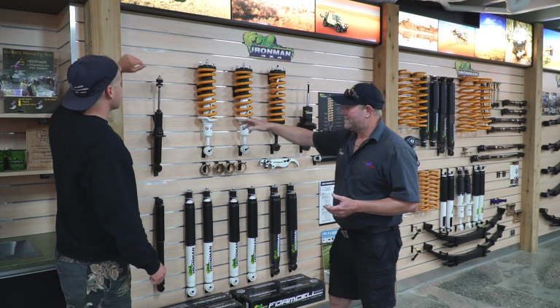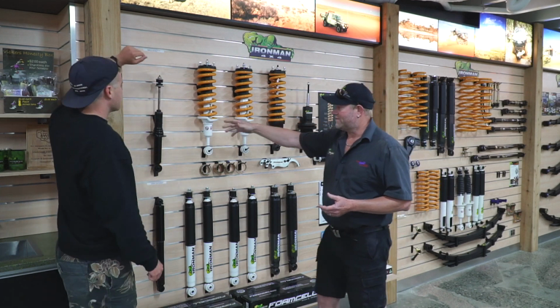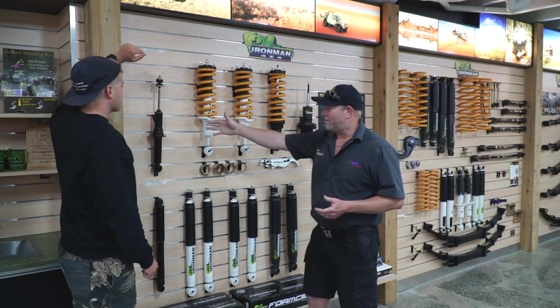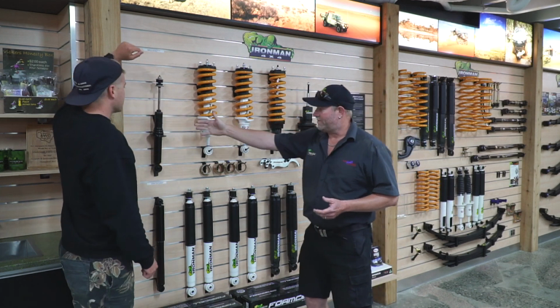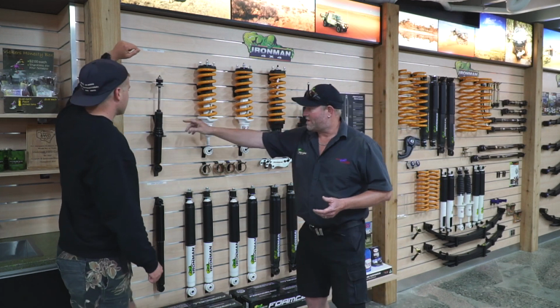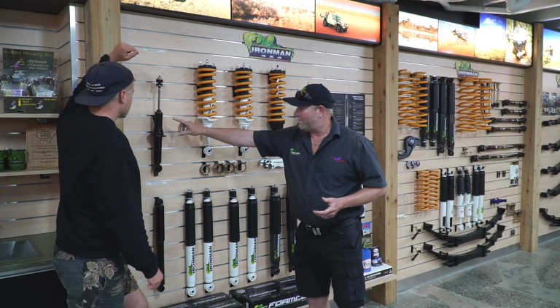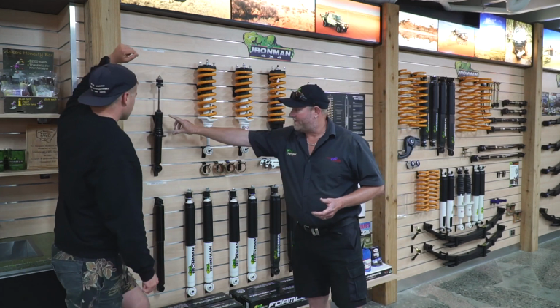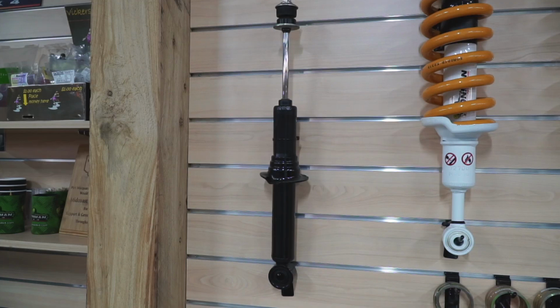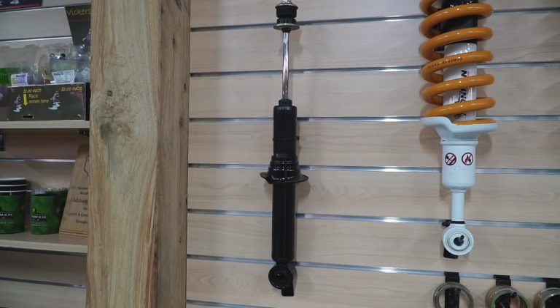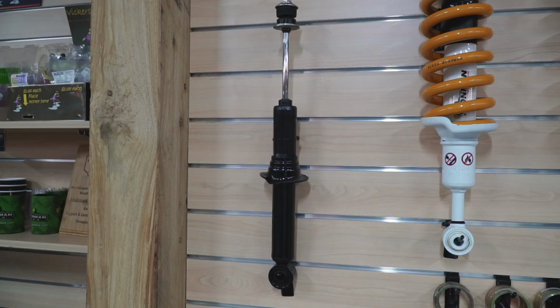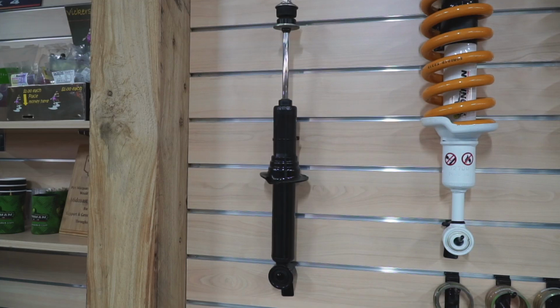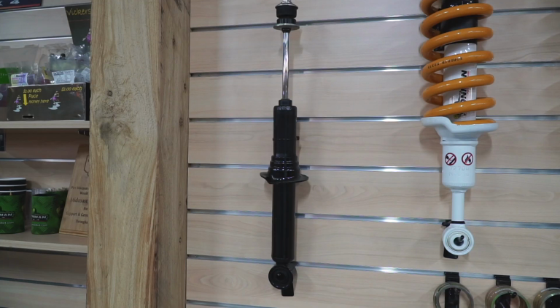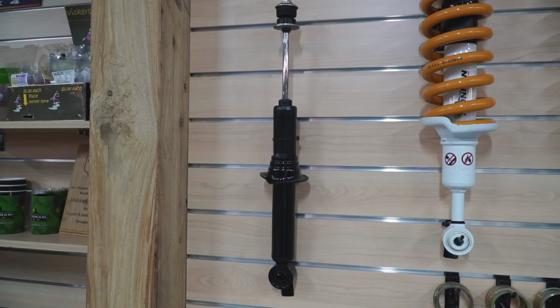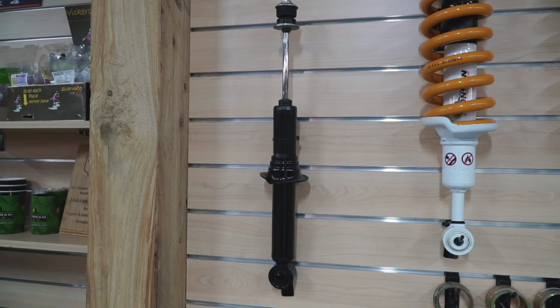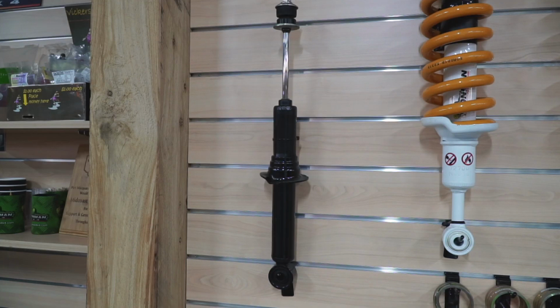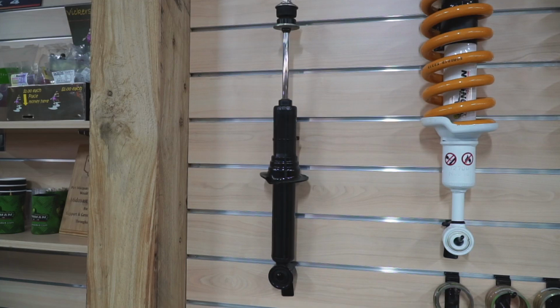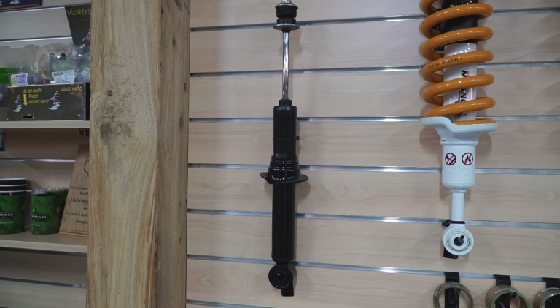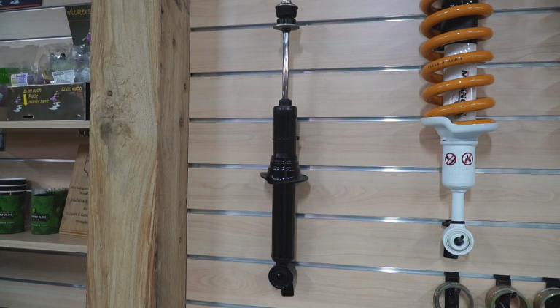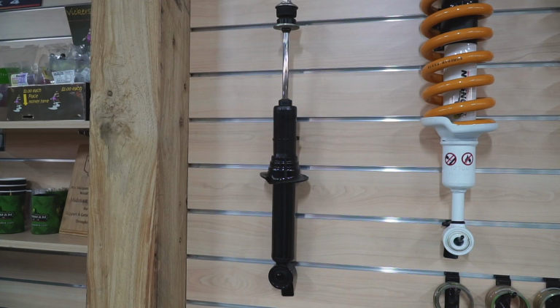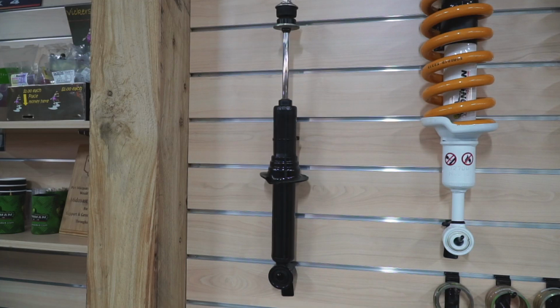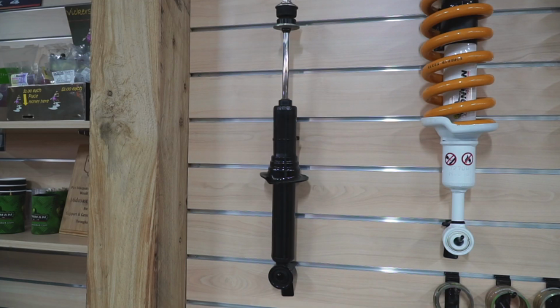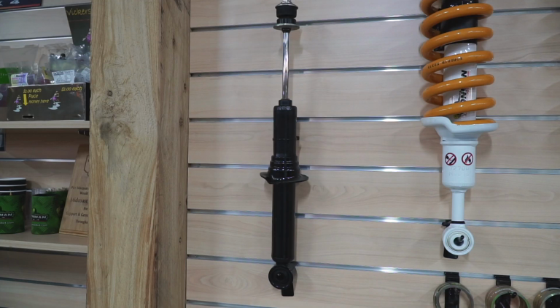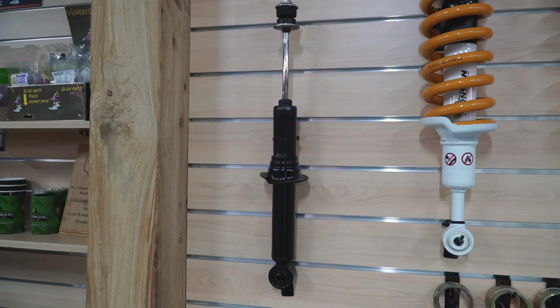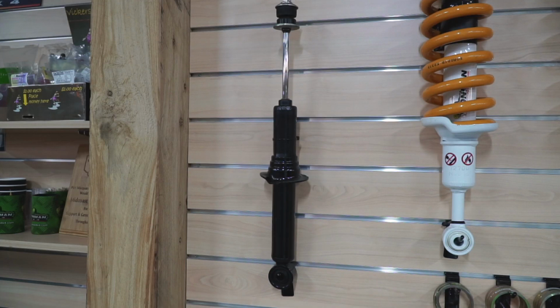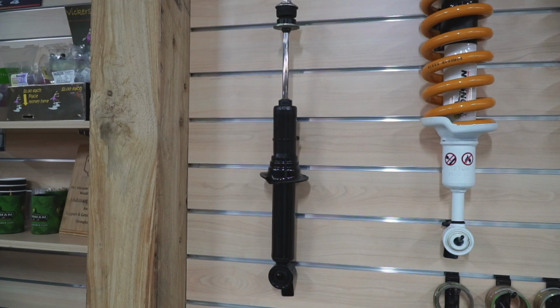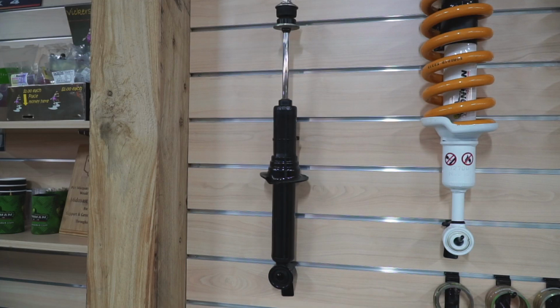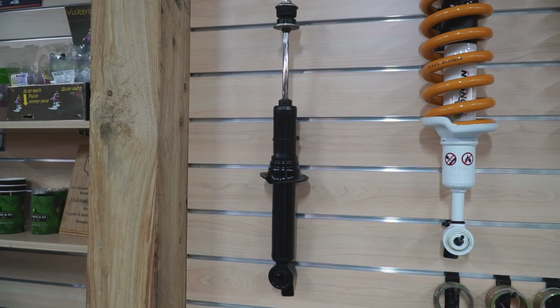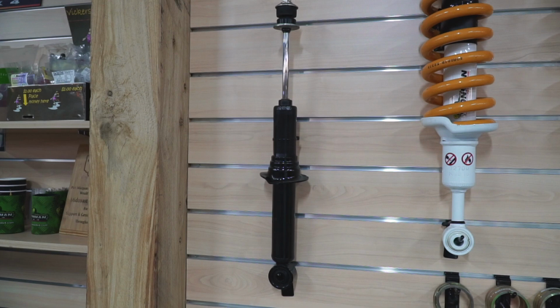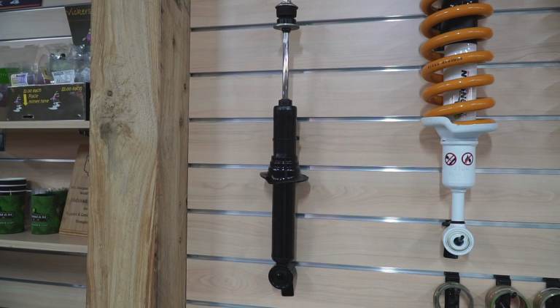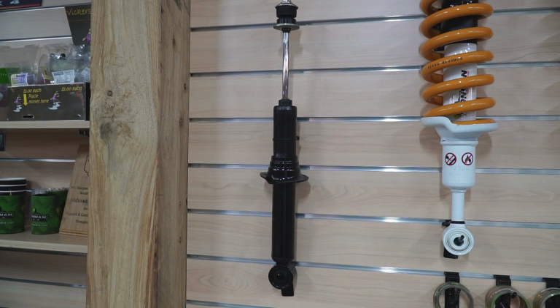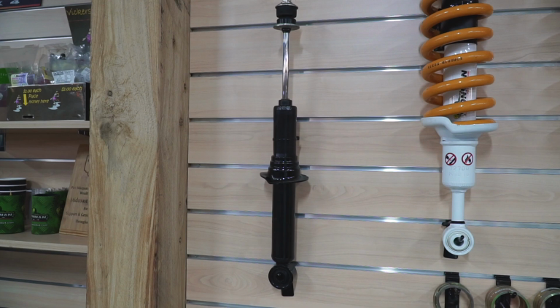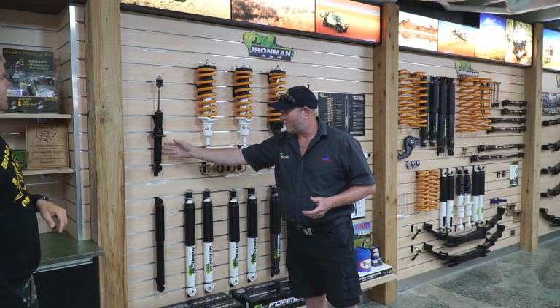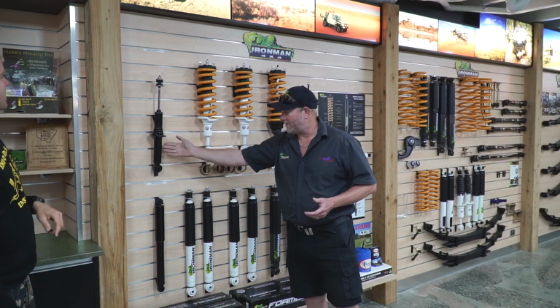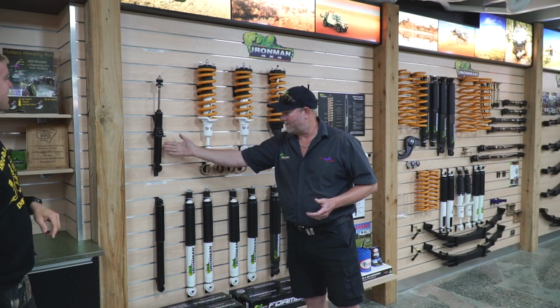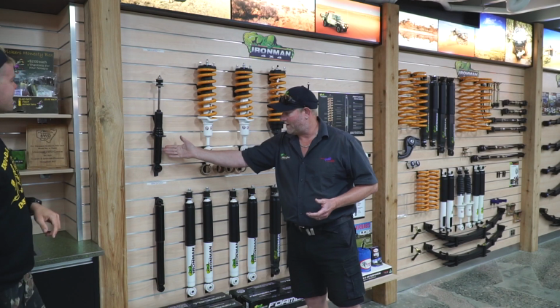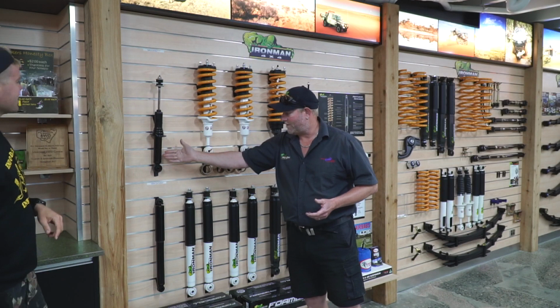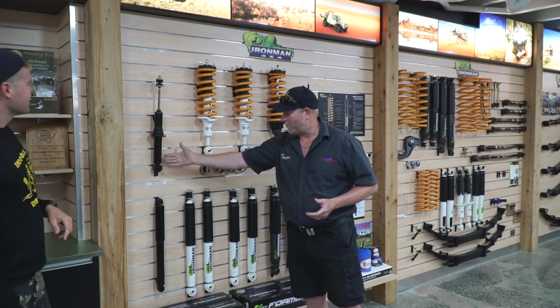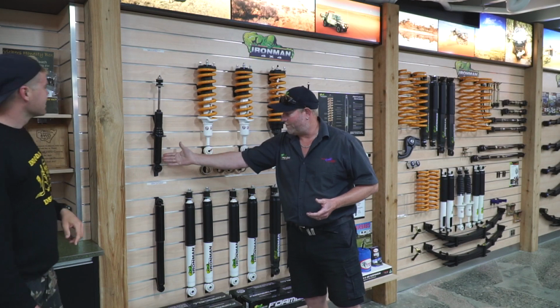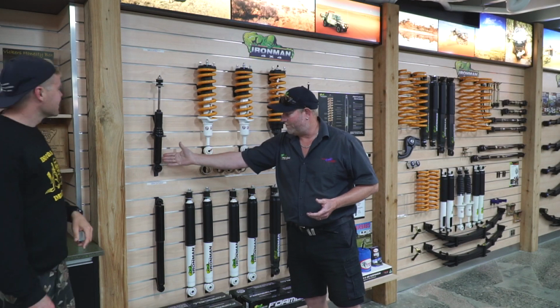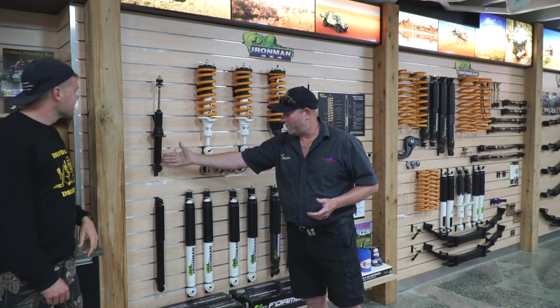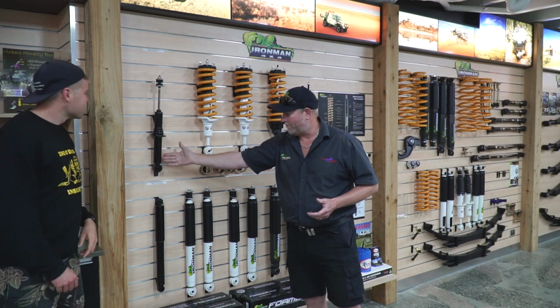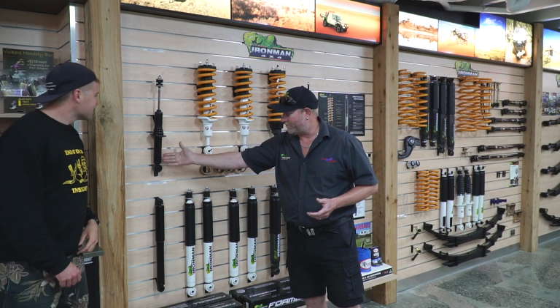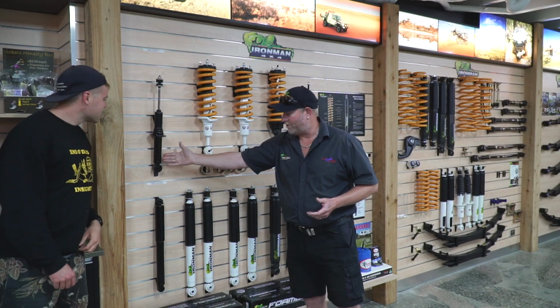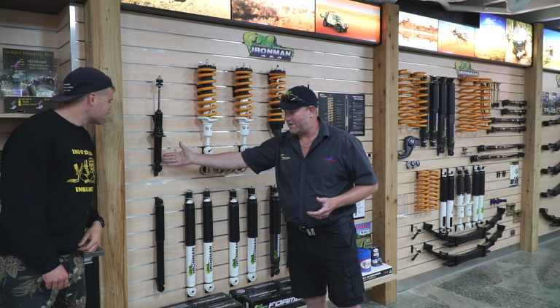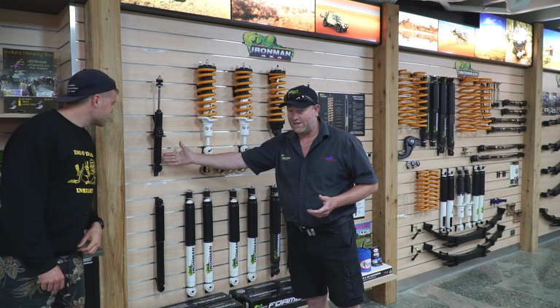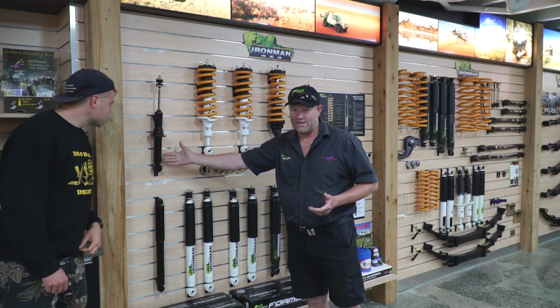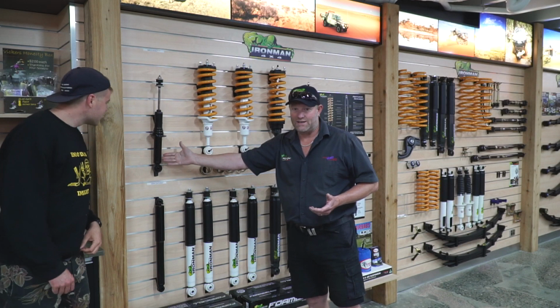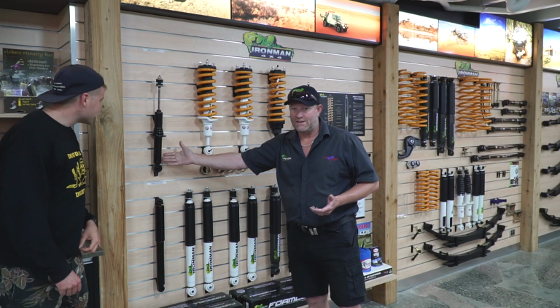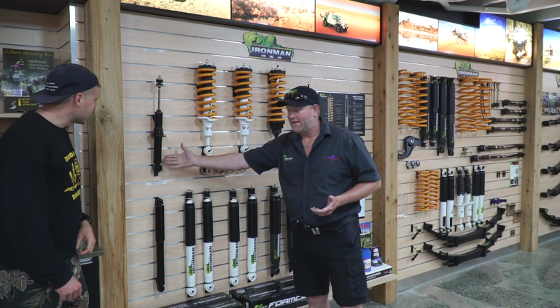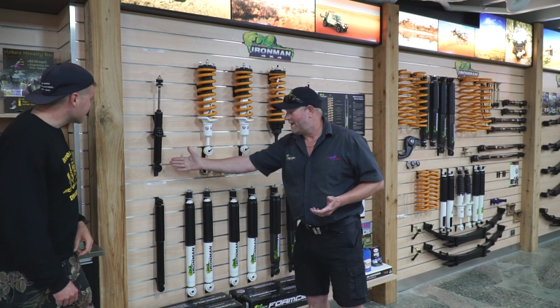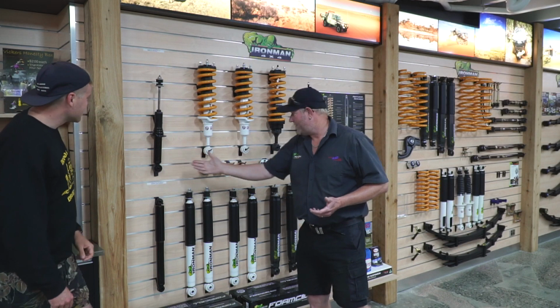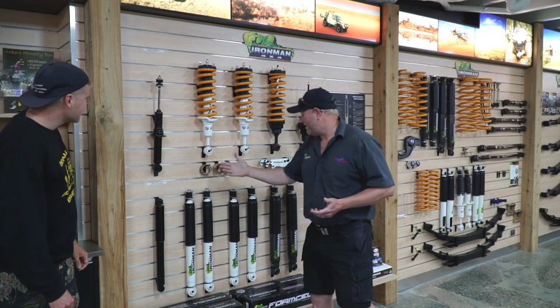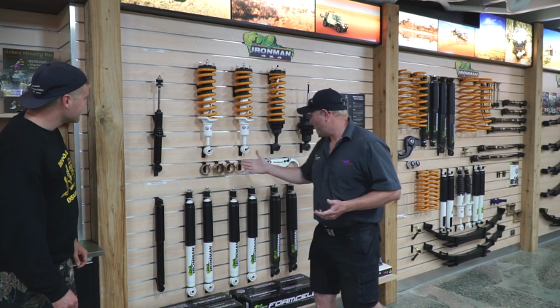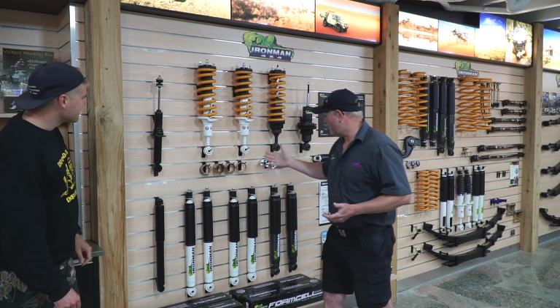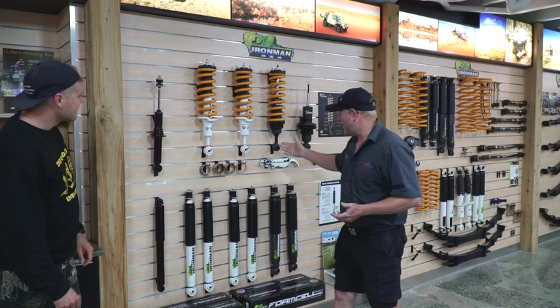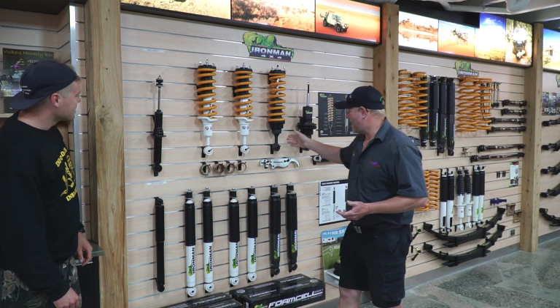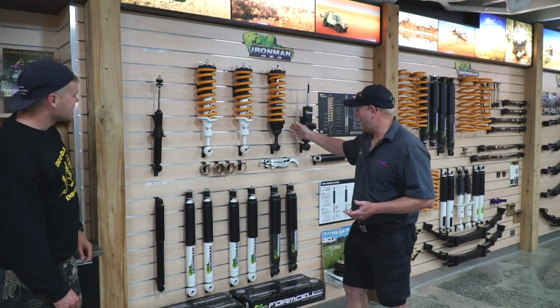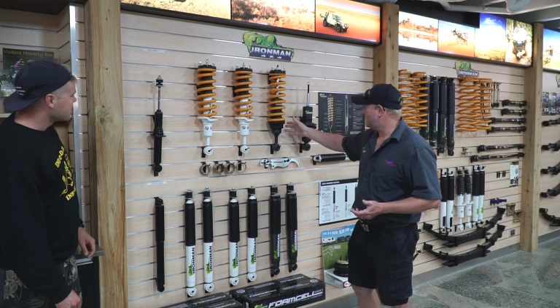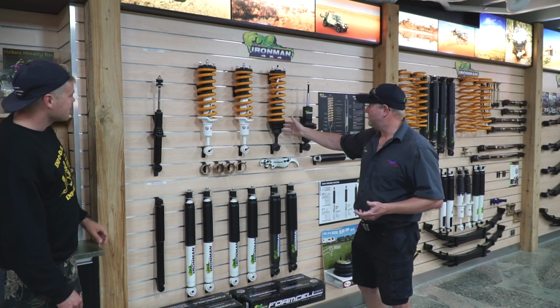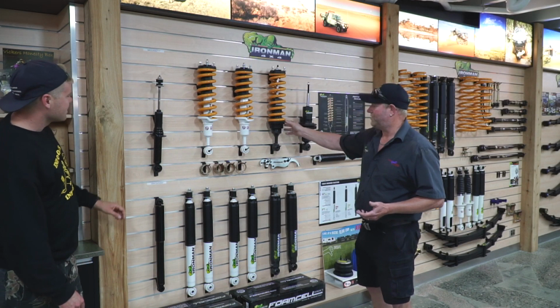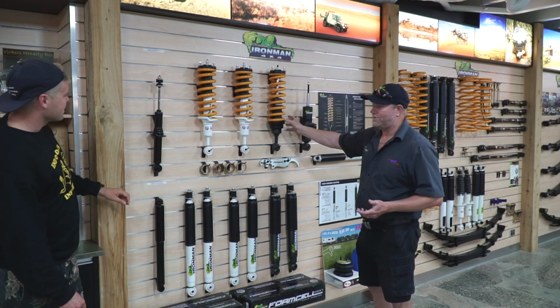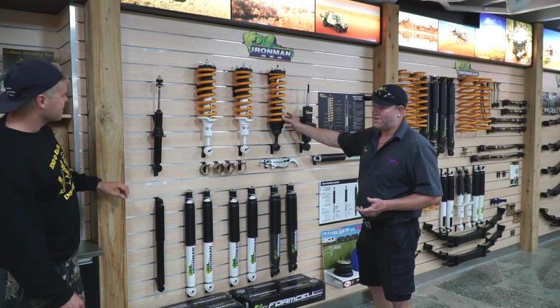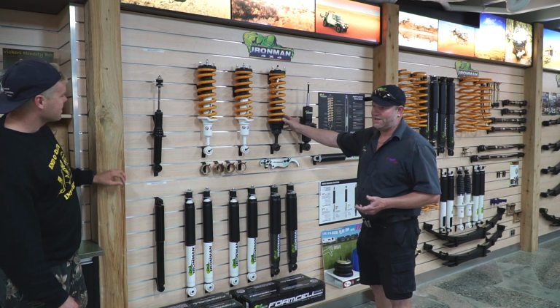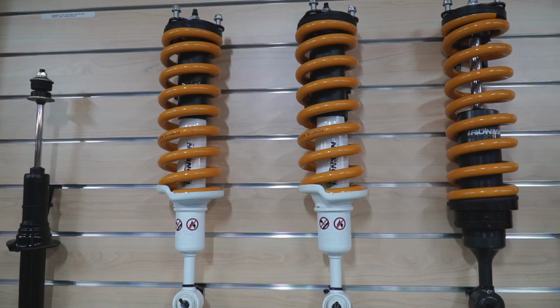And this is what comes in your car when you bought it, so you can see the difference between what we've got here and what we're going to do.